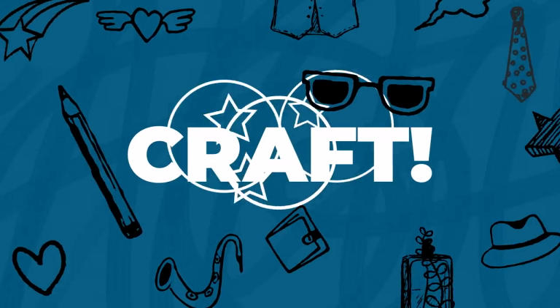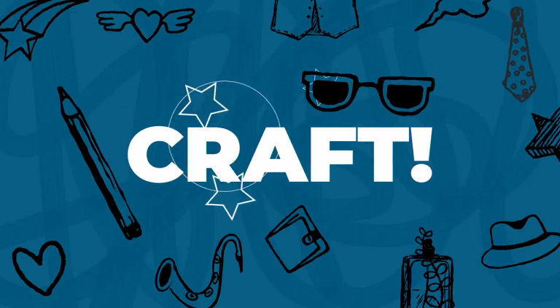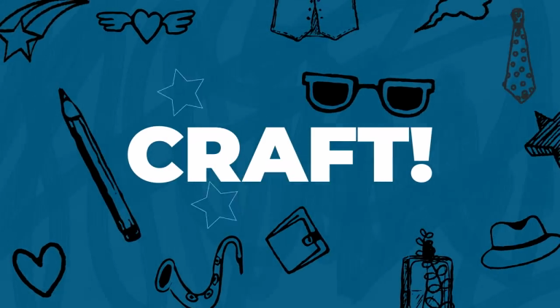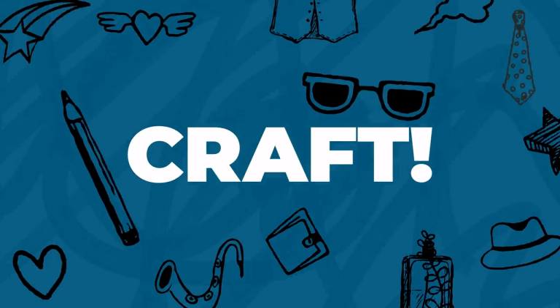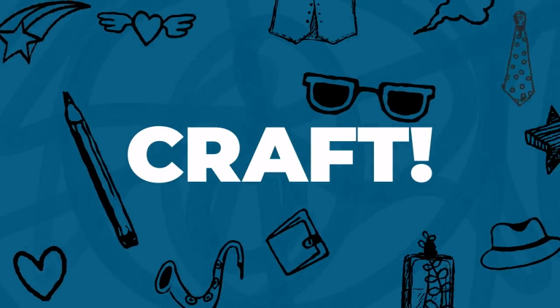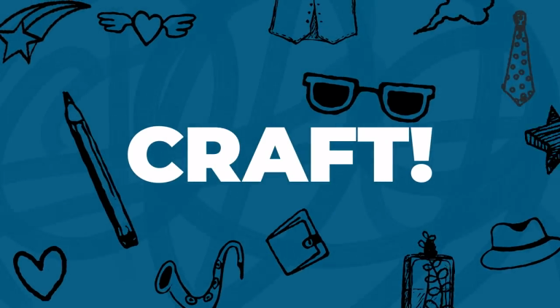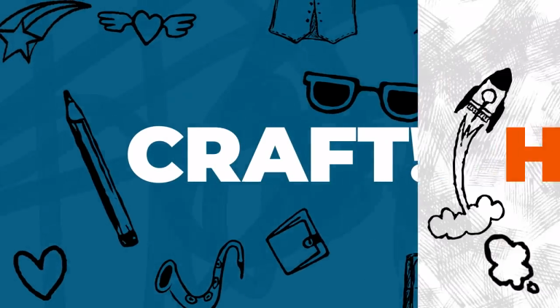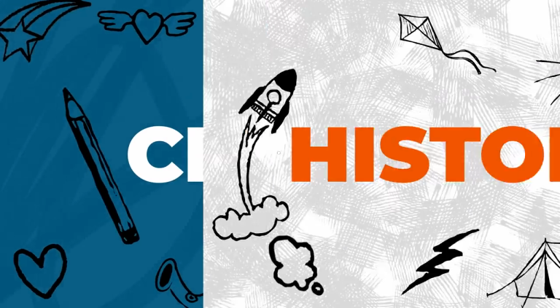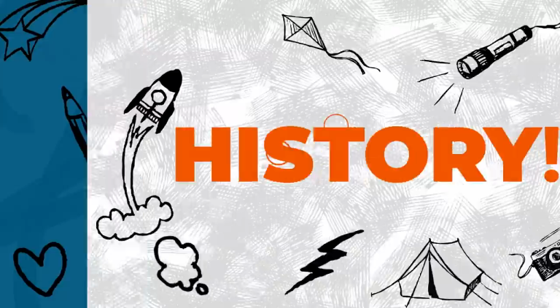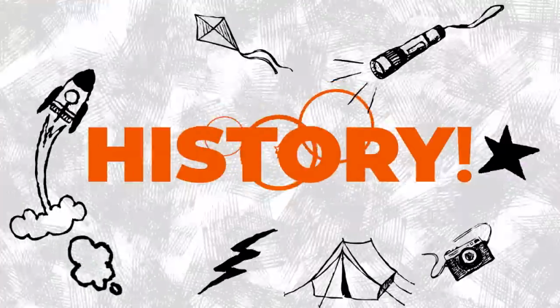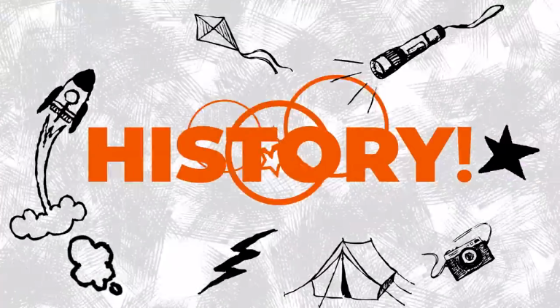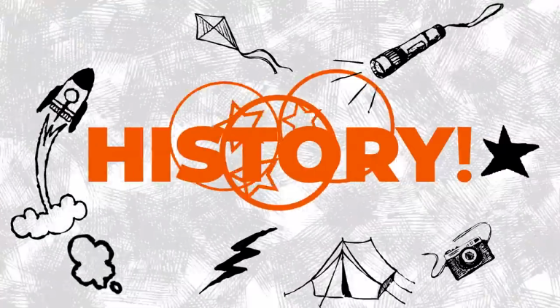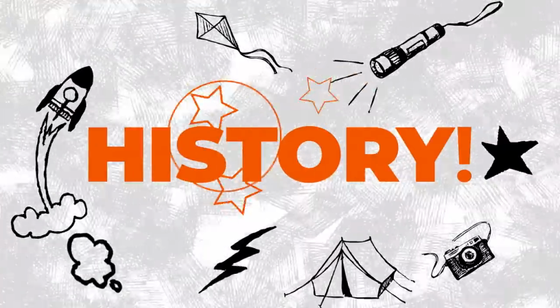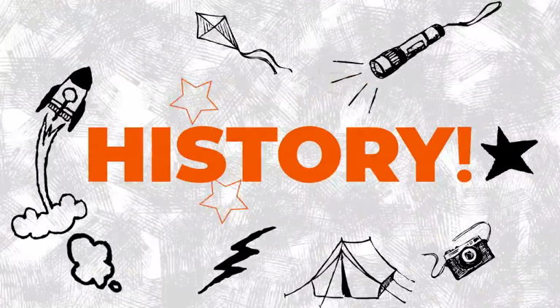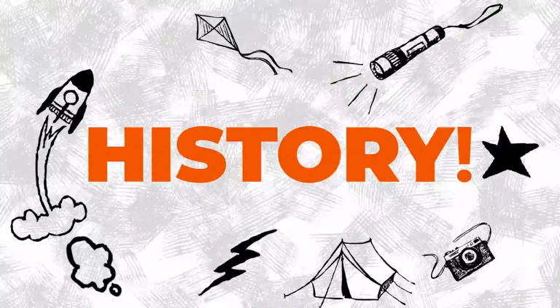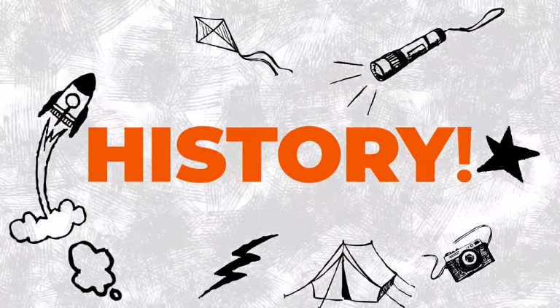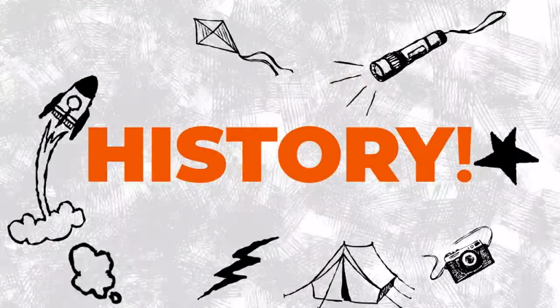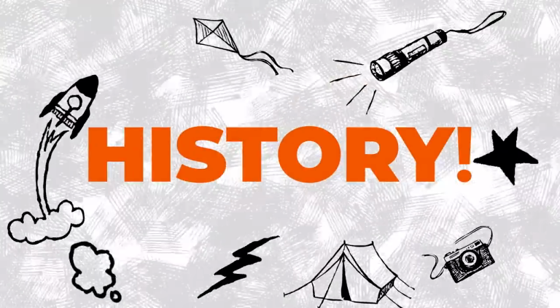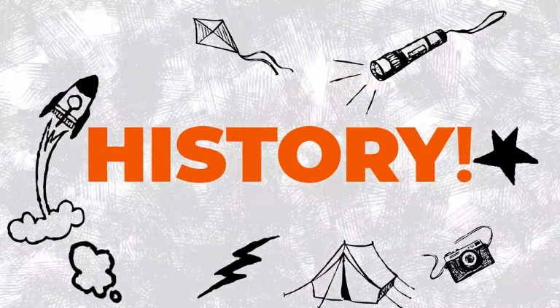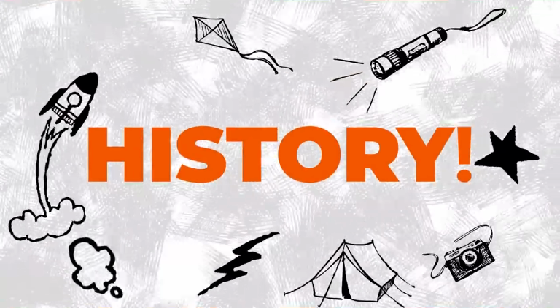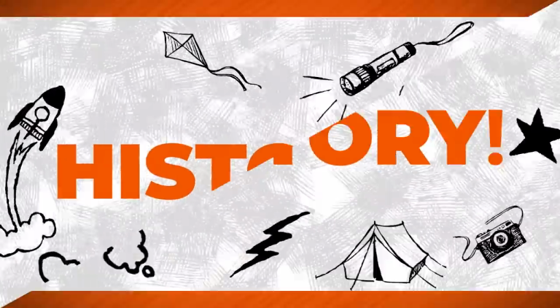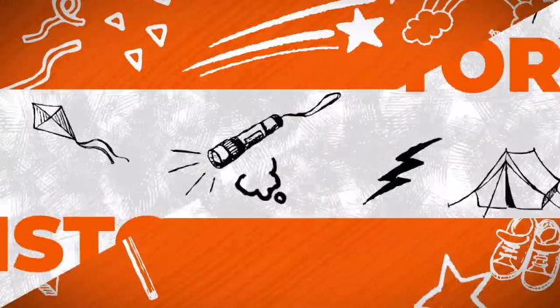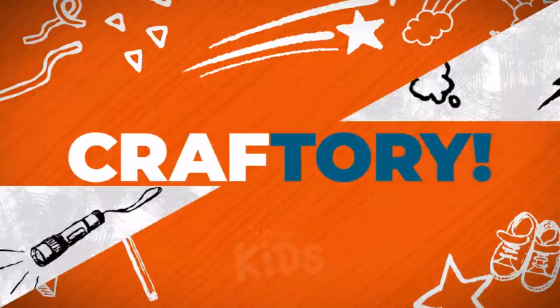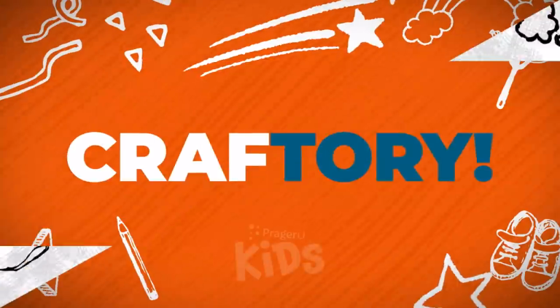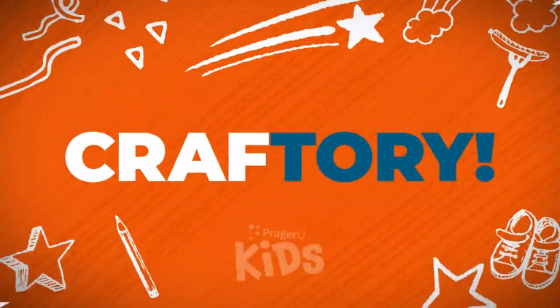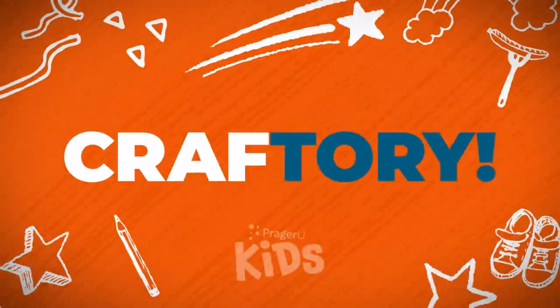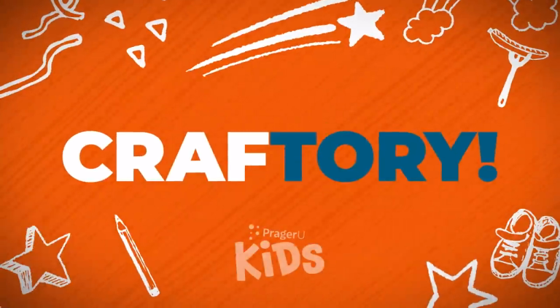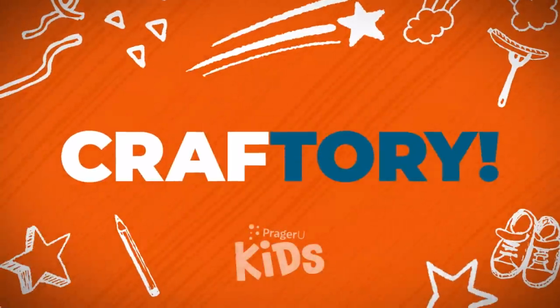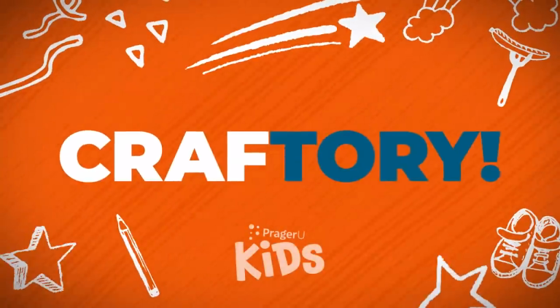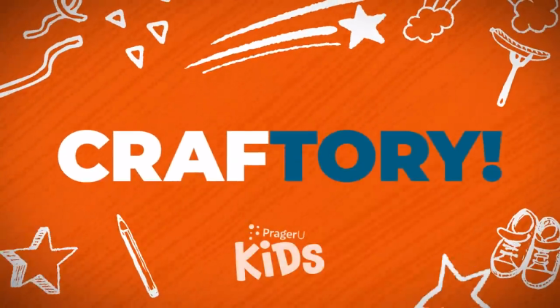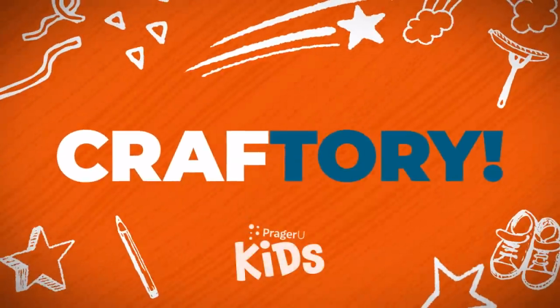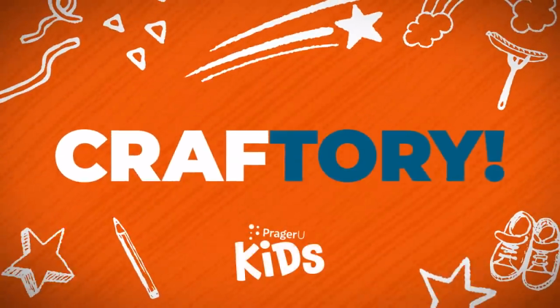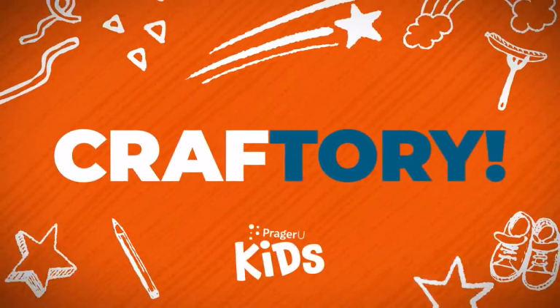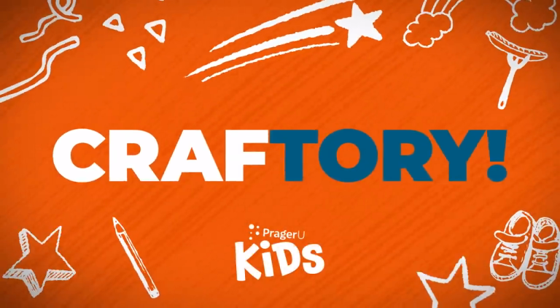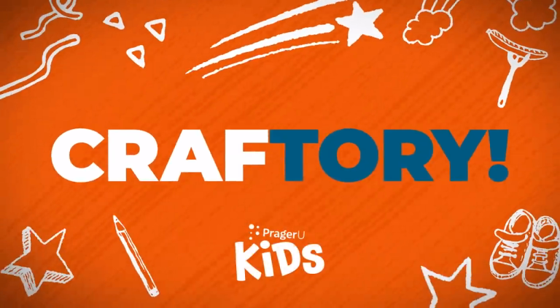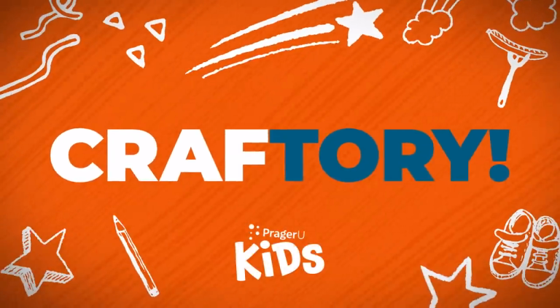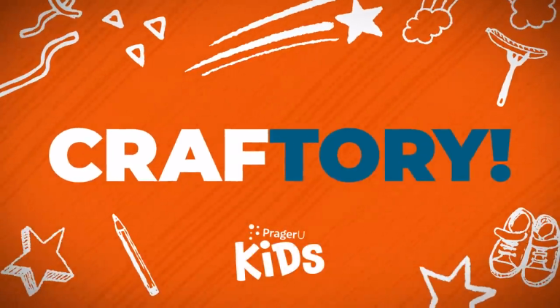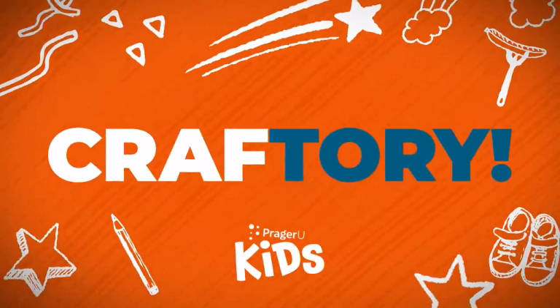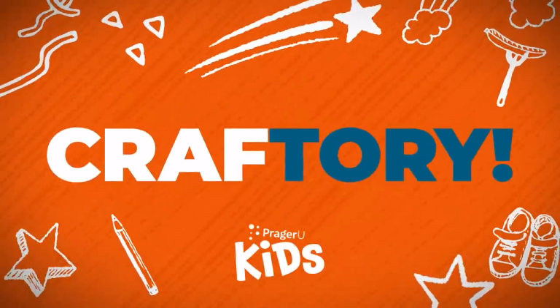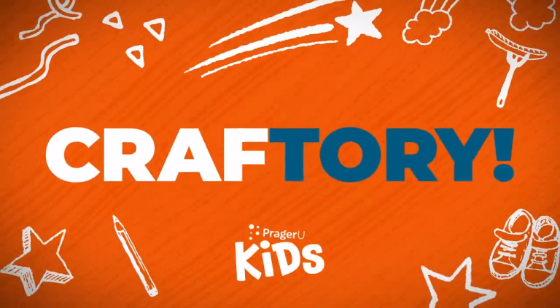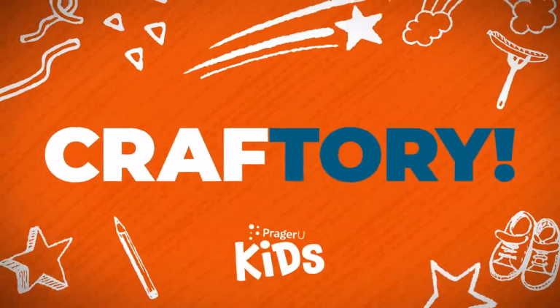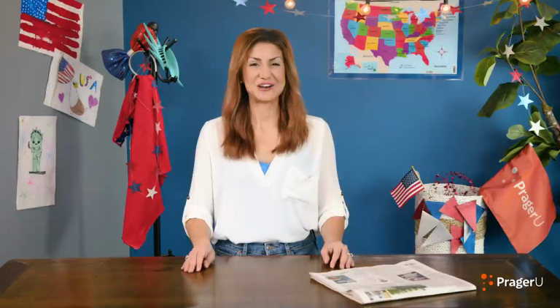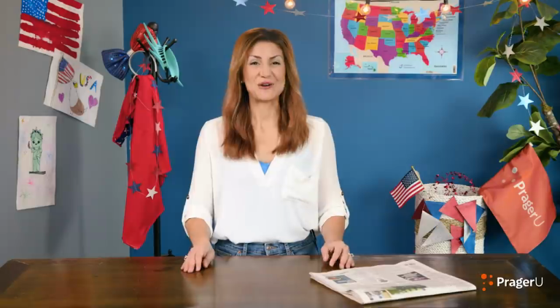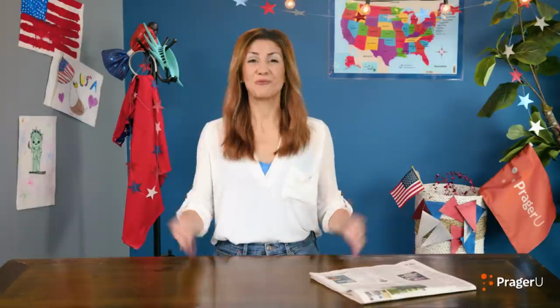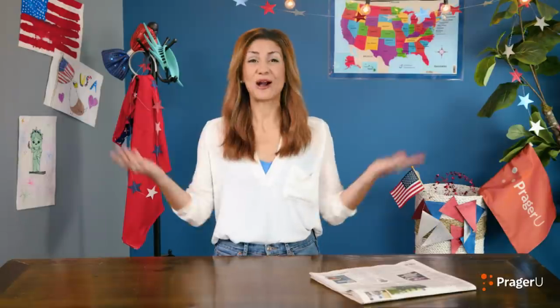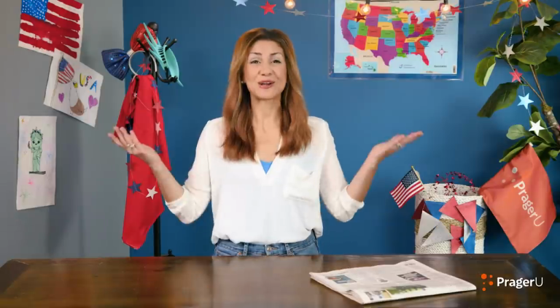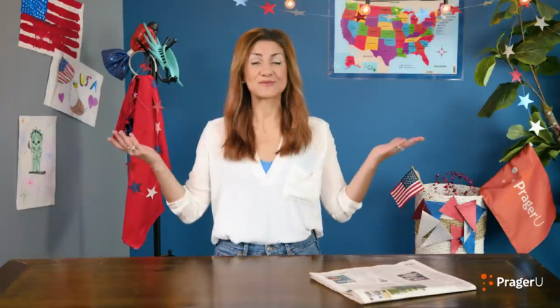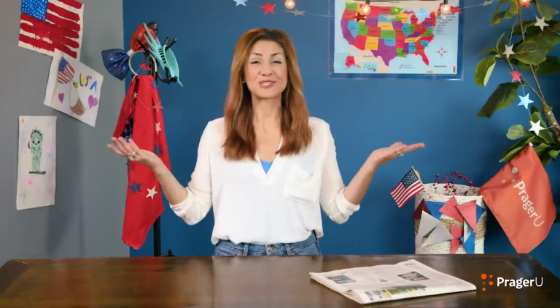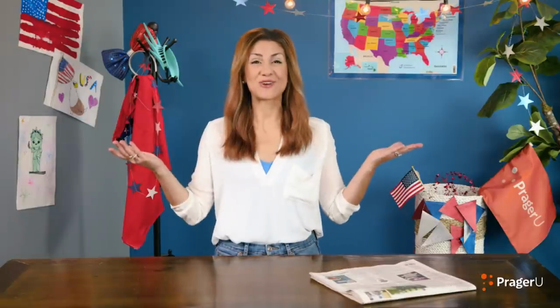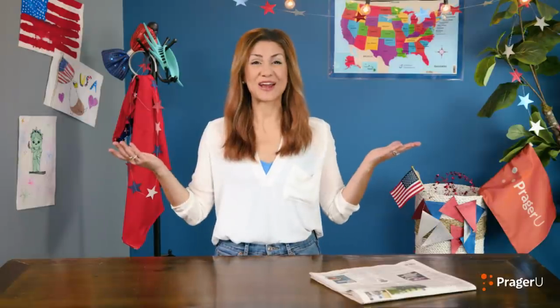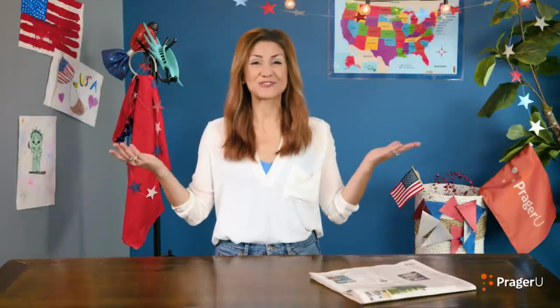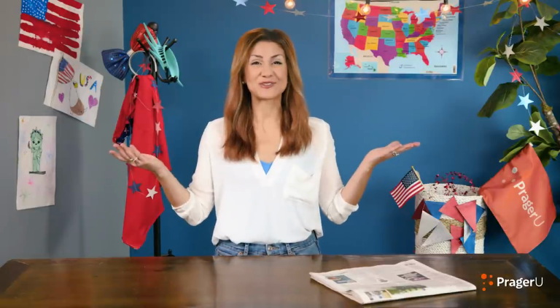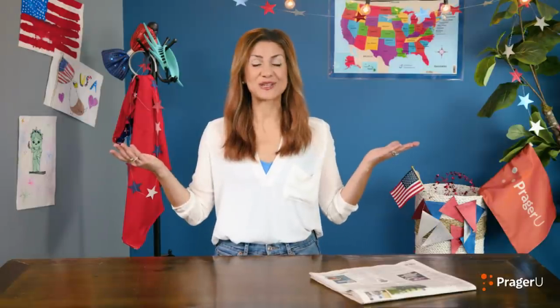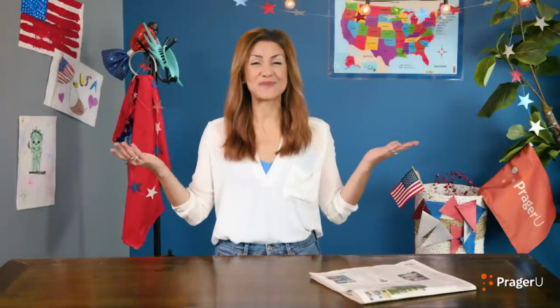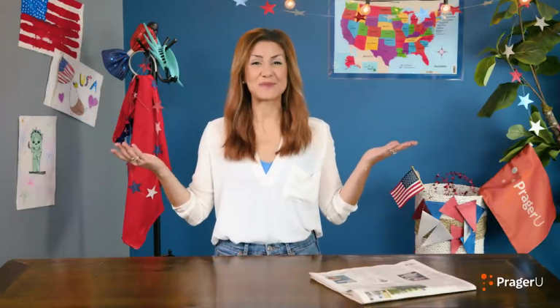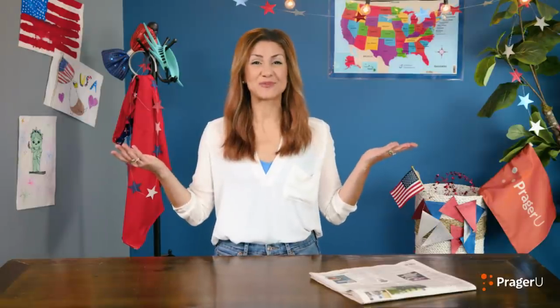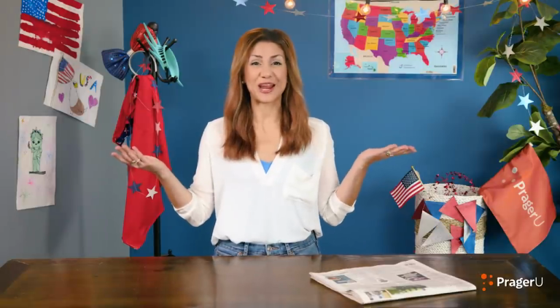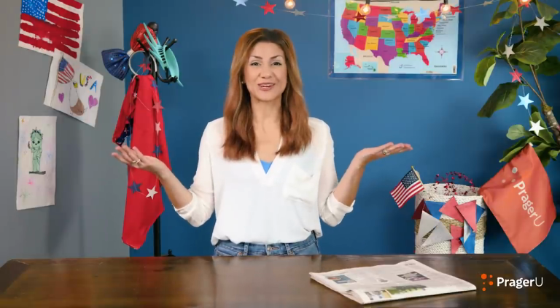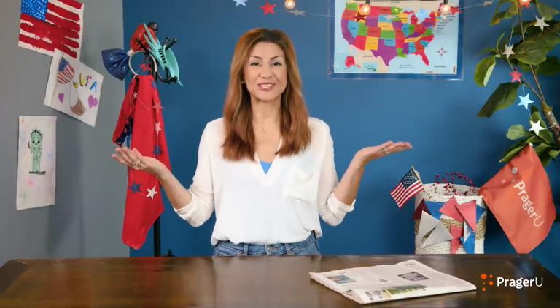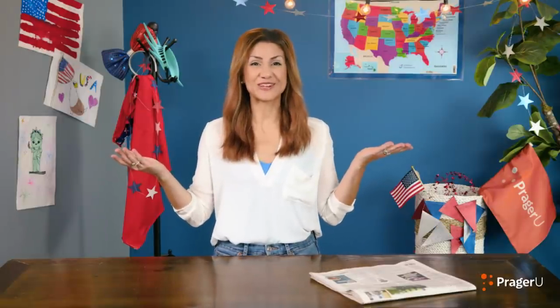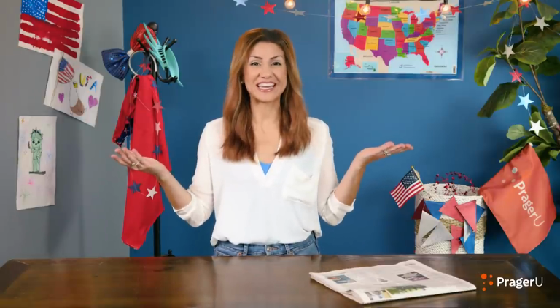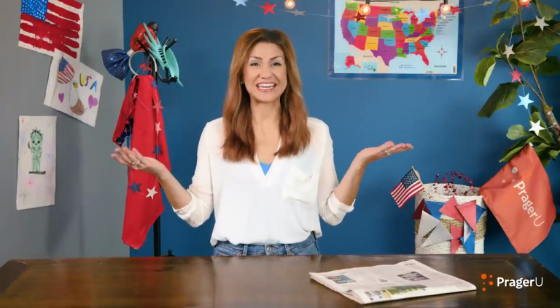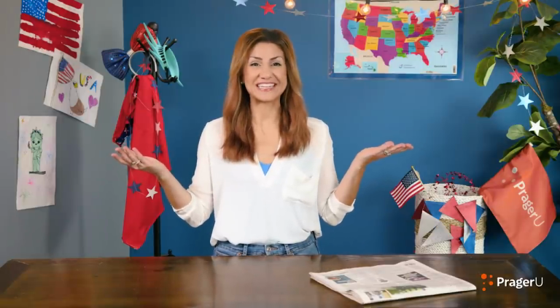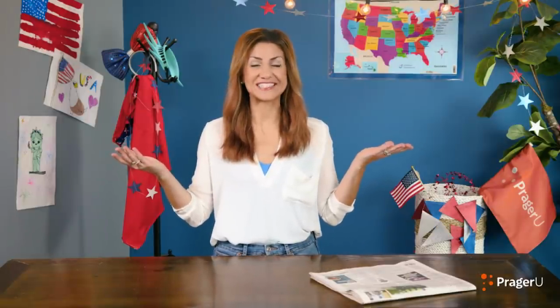Crafts history. Craftery! Welcome to Craftery by PragerU Kids.